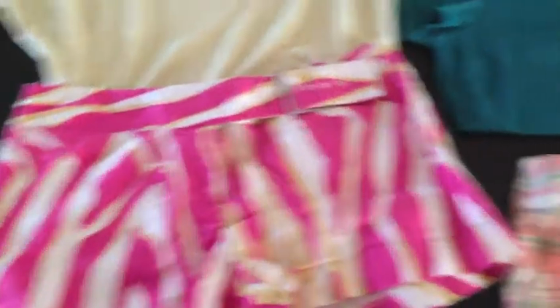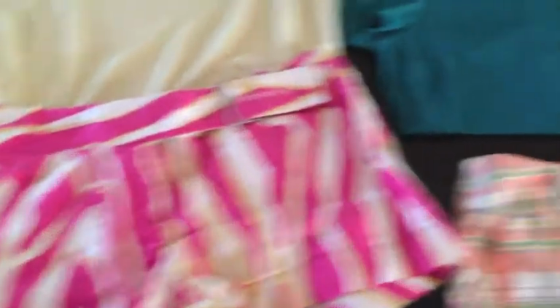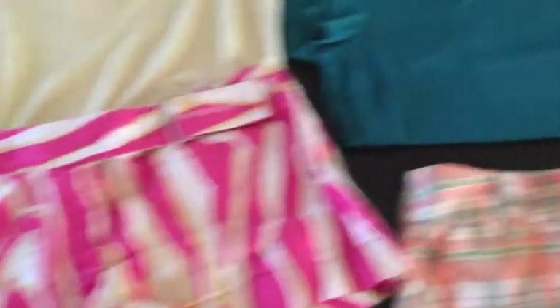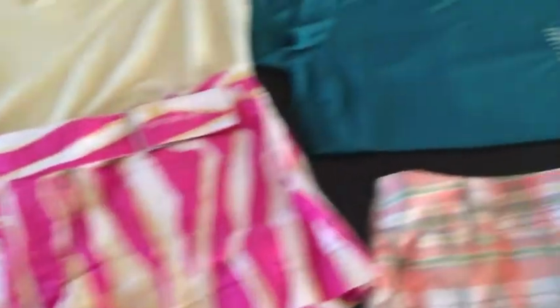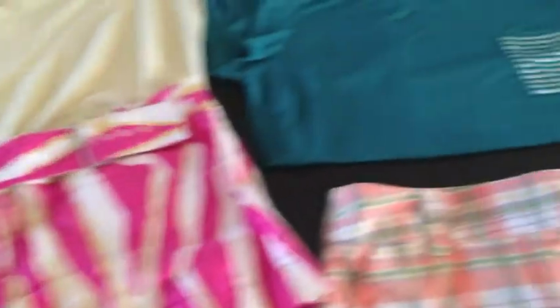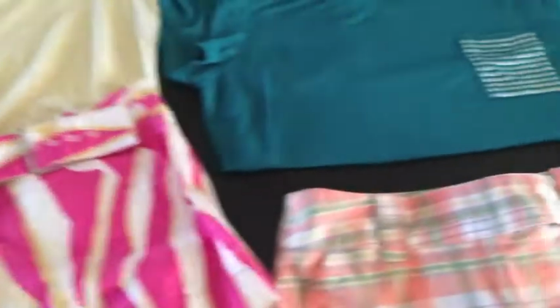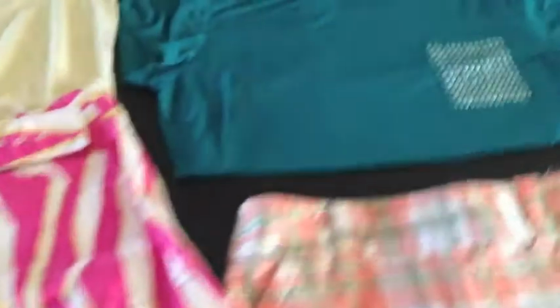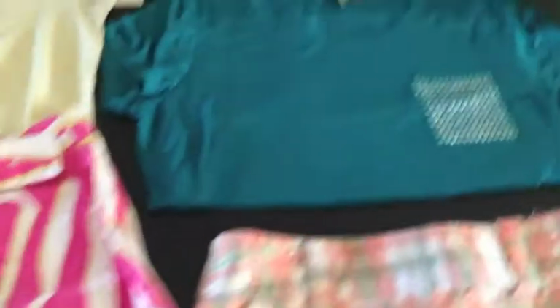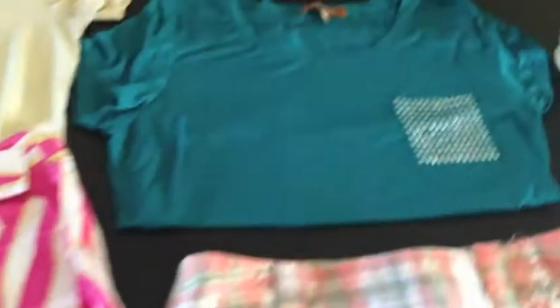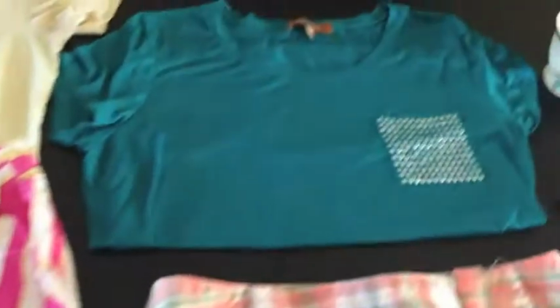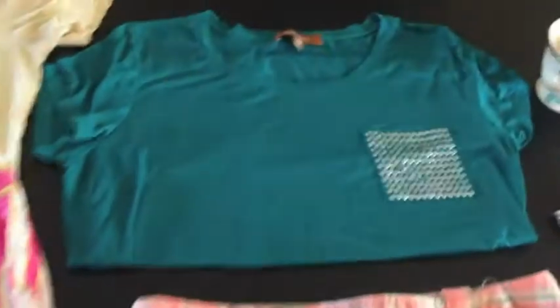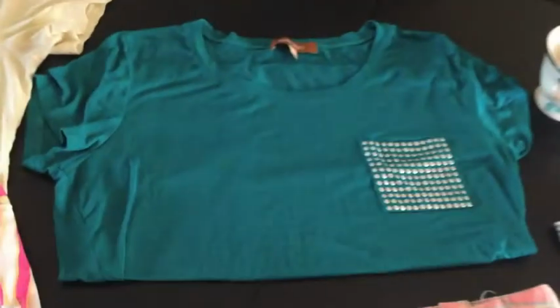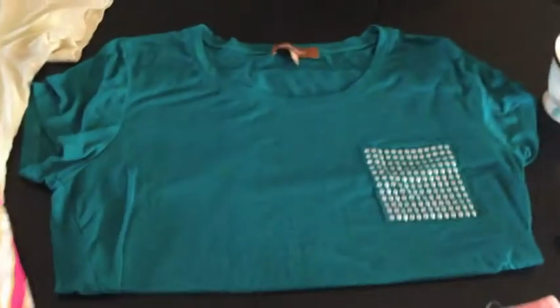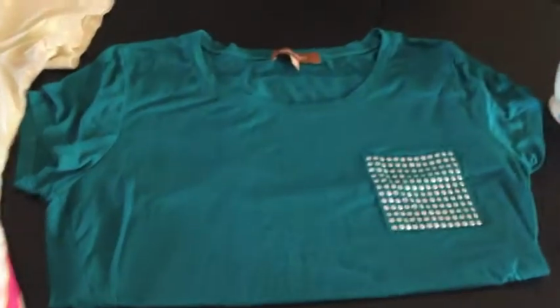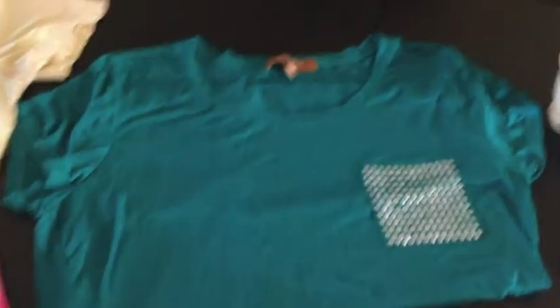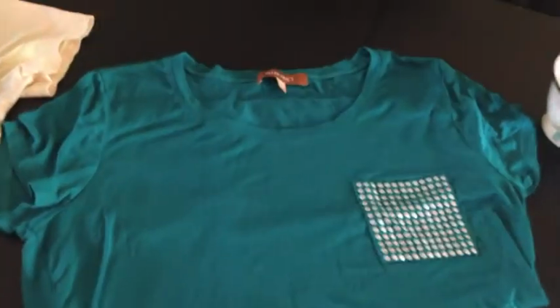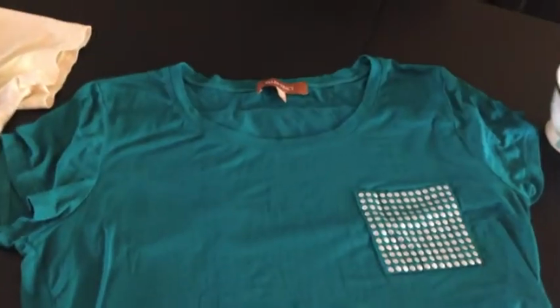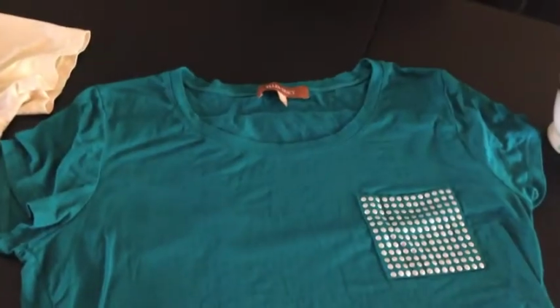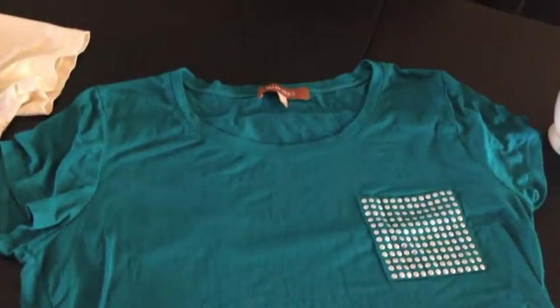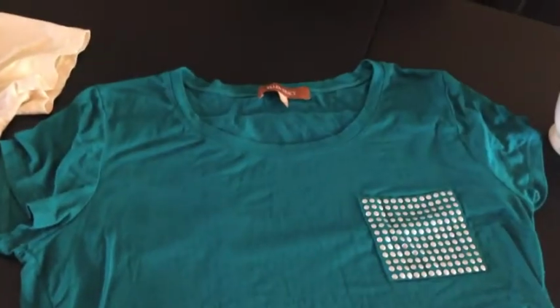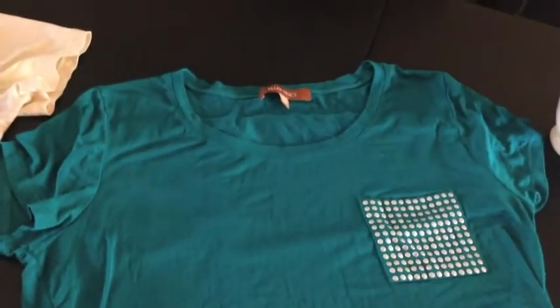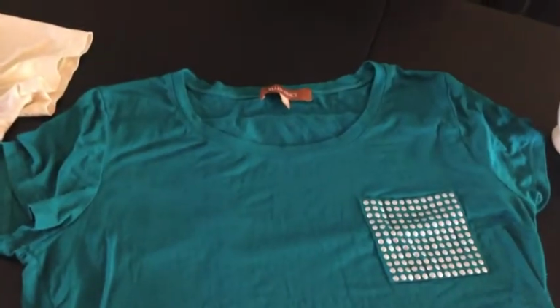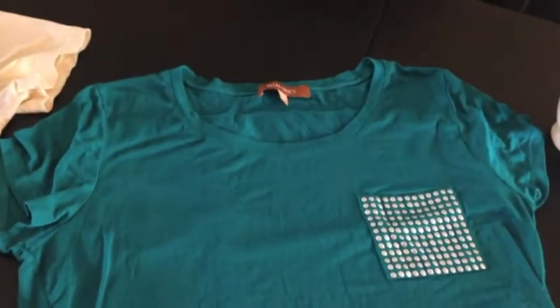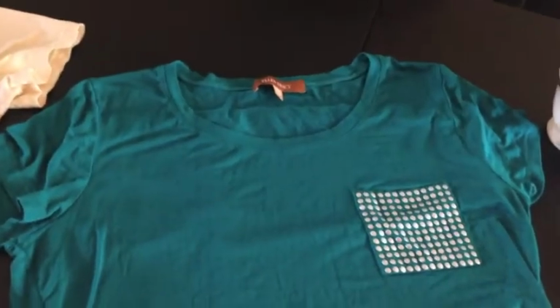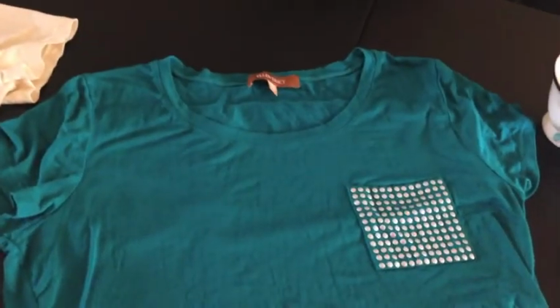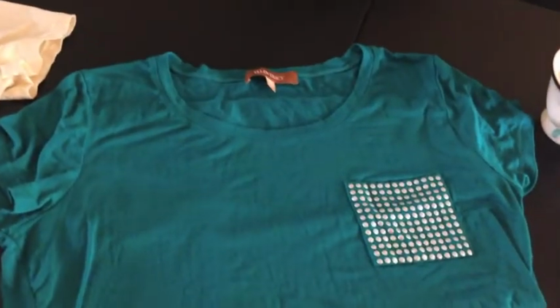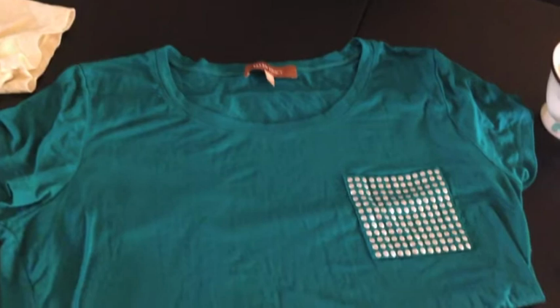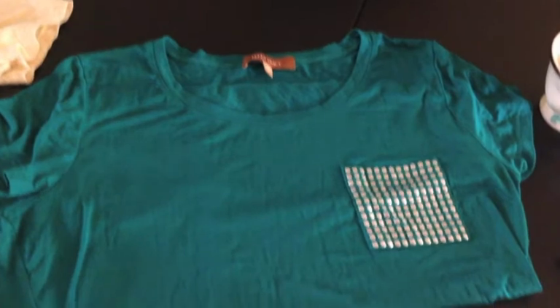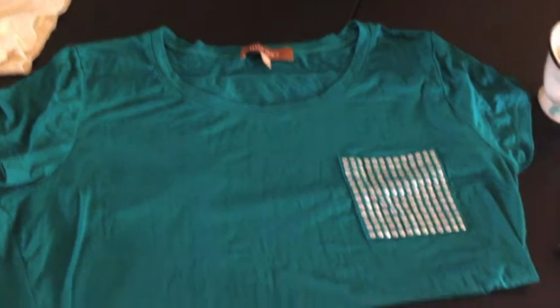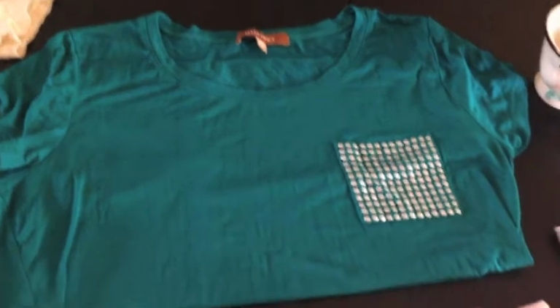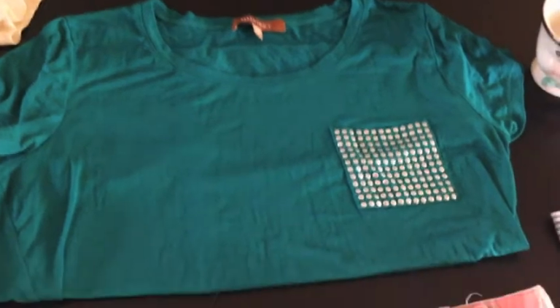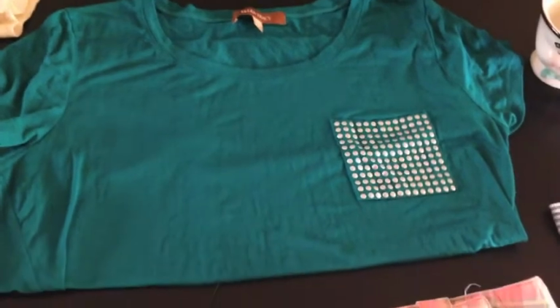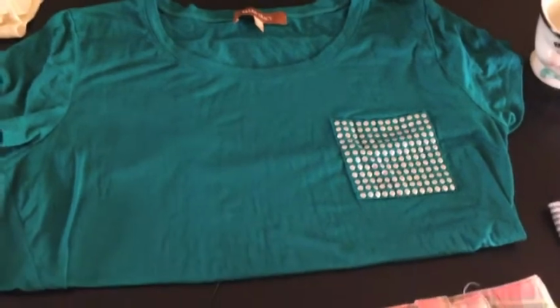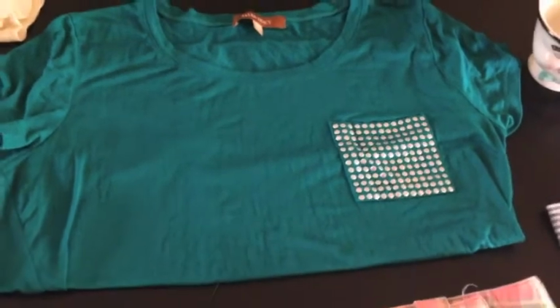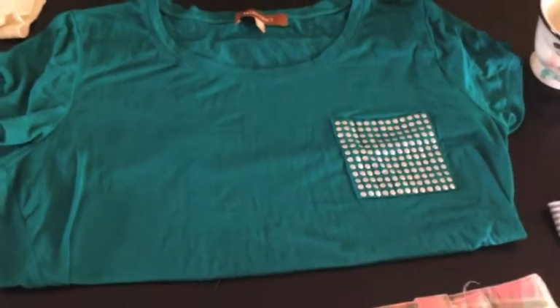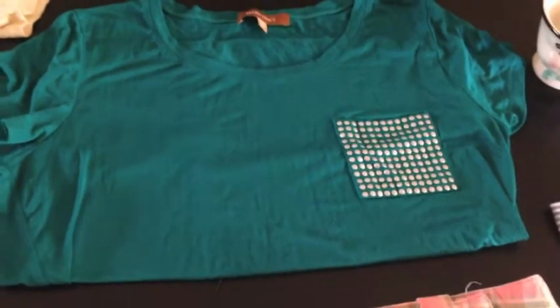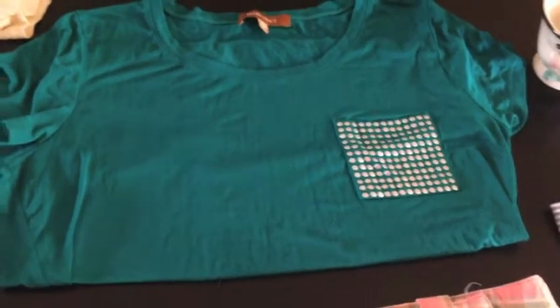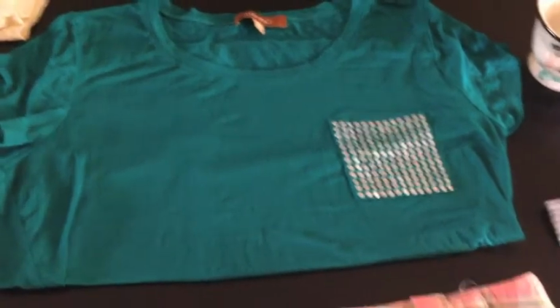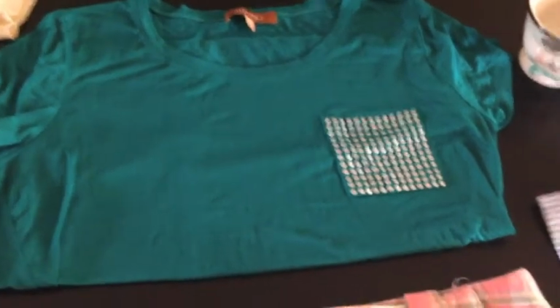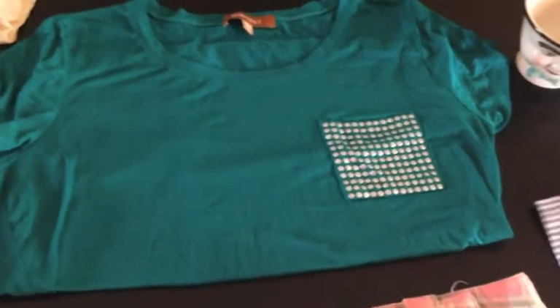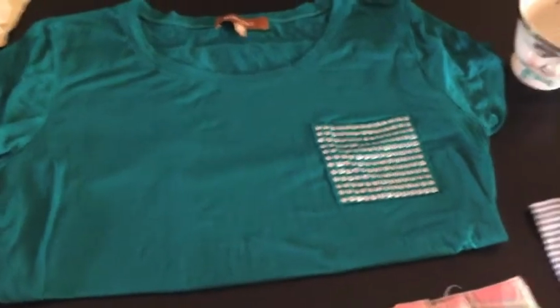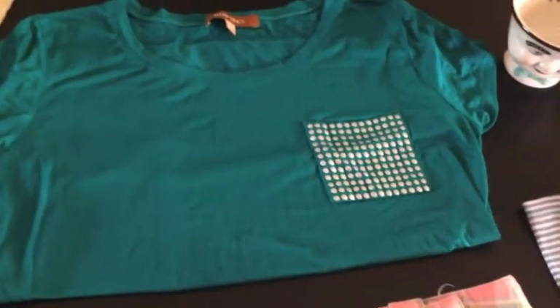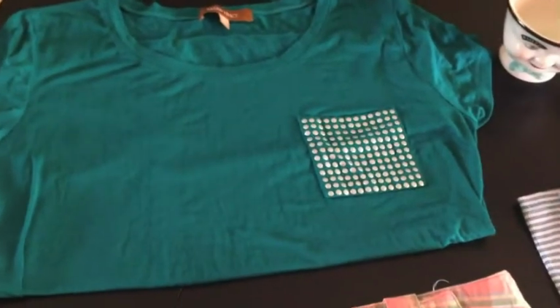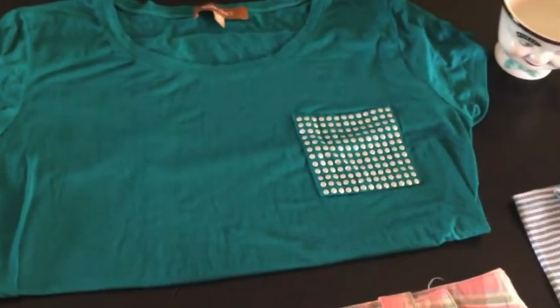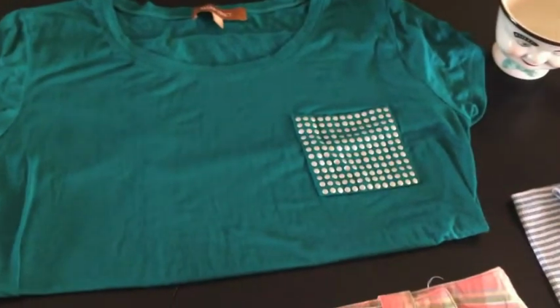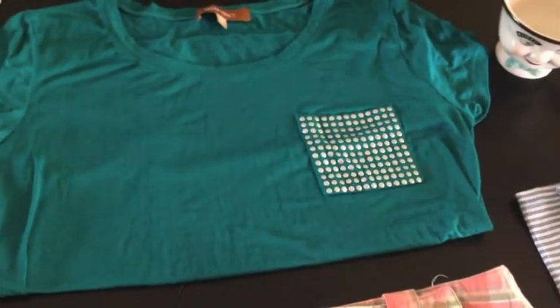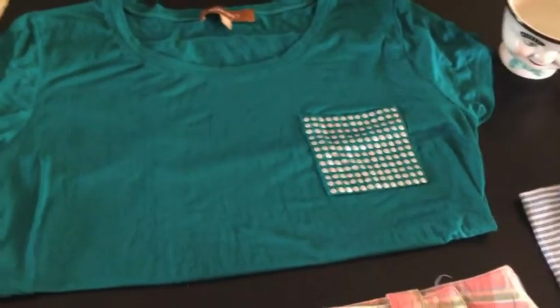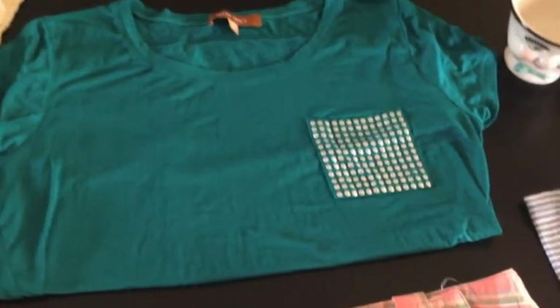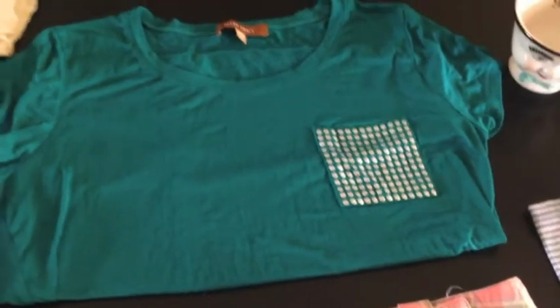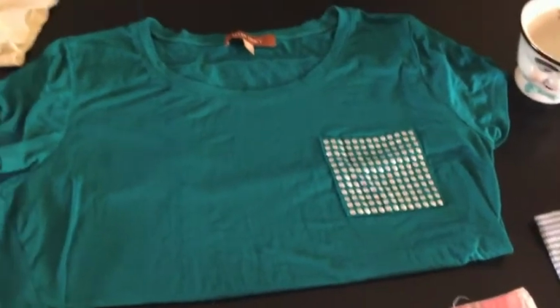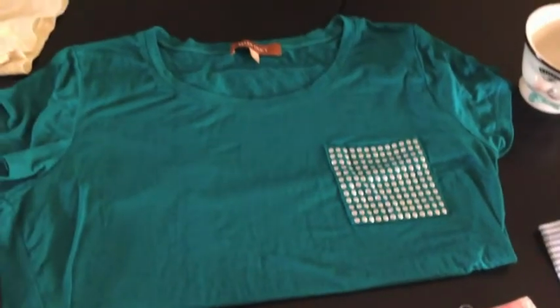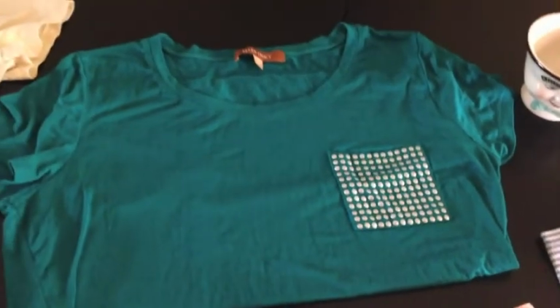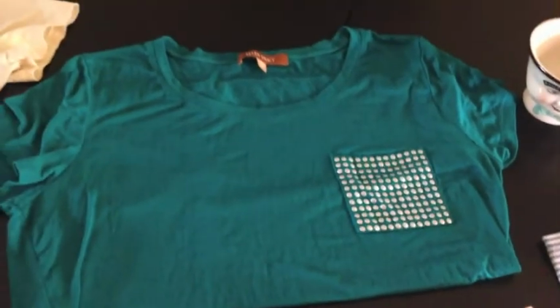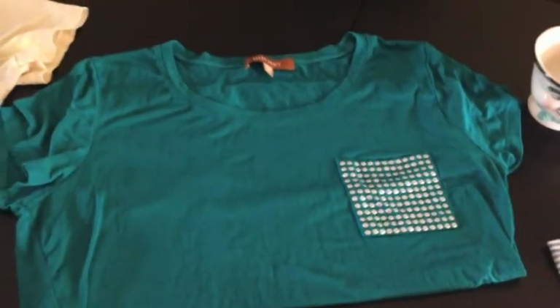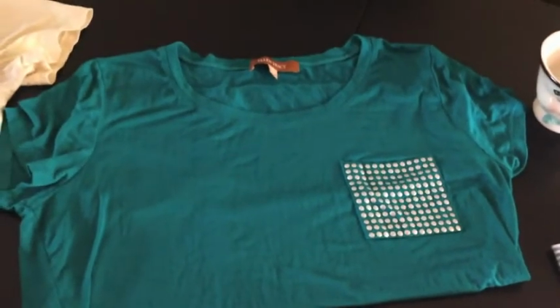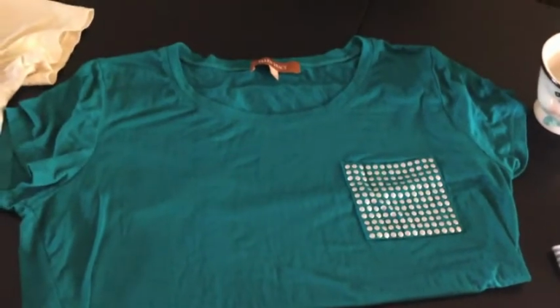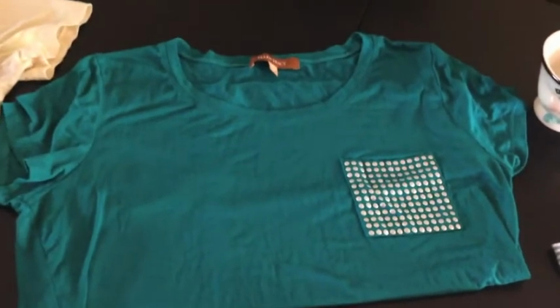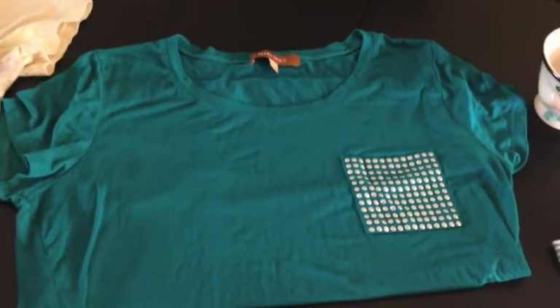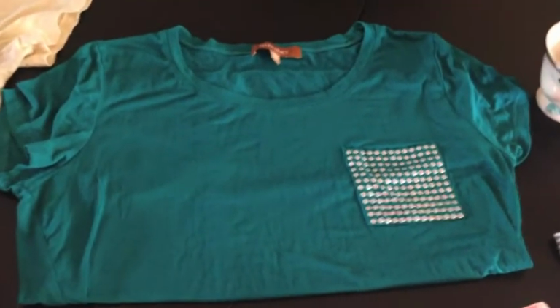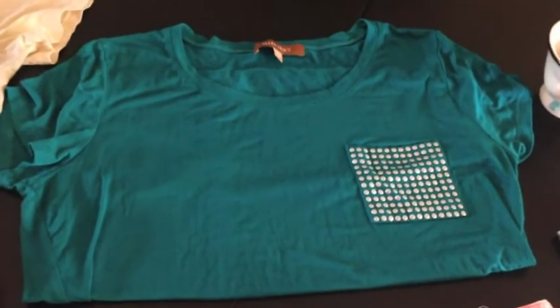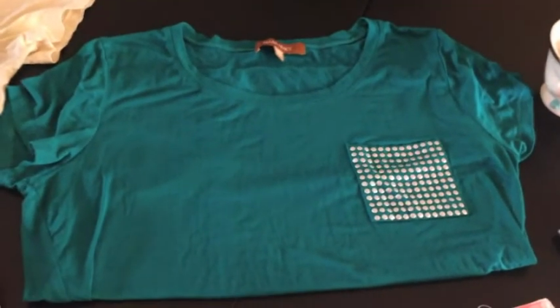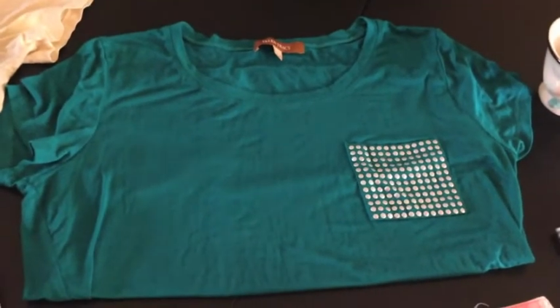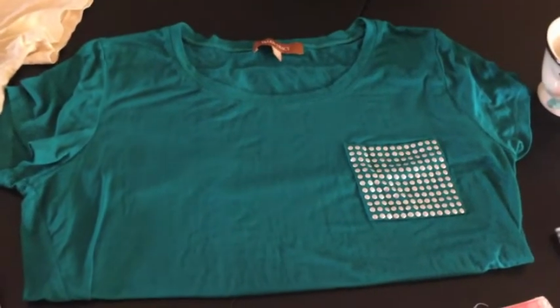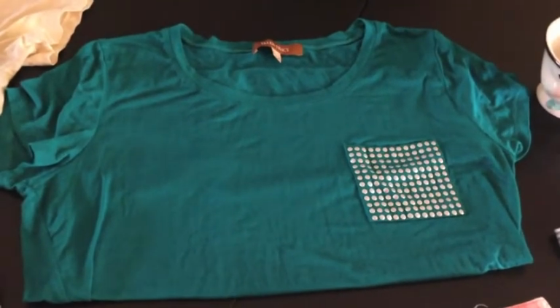I bought this cute Ellen Tracy t-shirt, and what I liked about it is the little studs on the pocket. It's just a regular t-shirt.